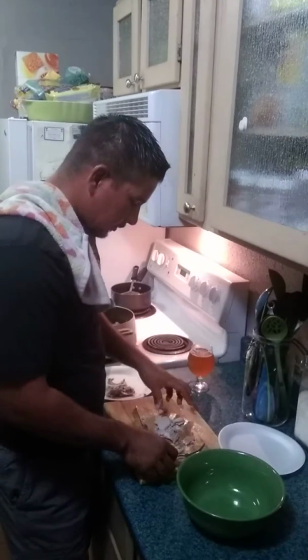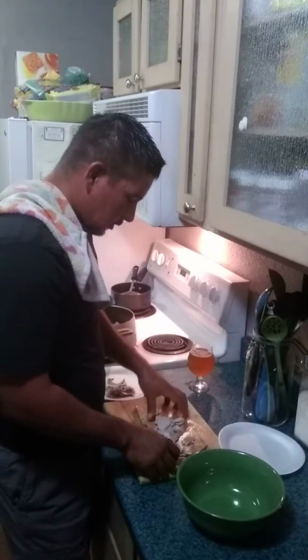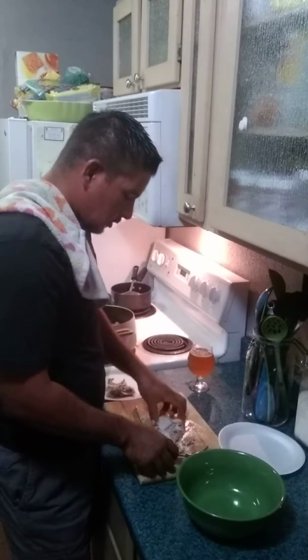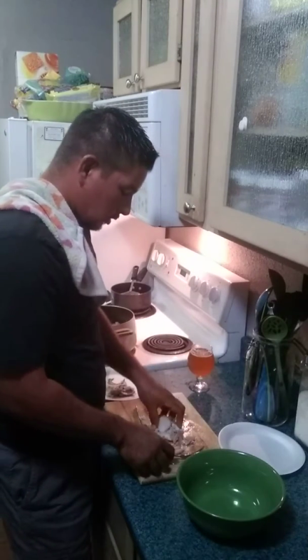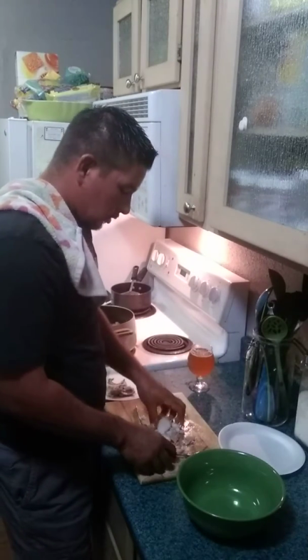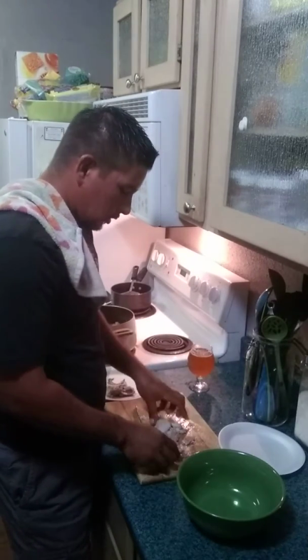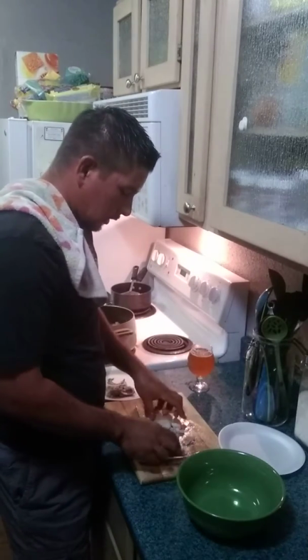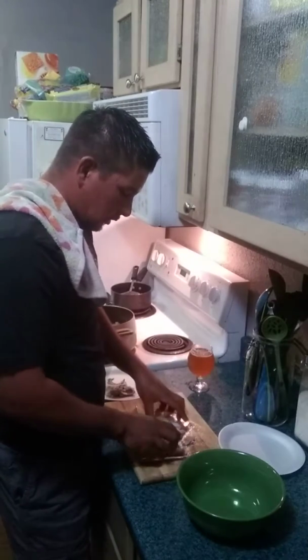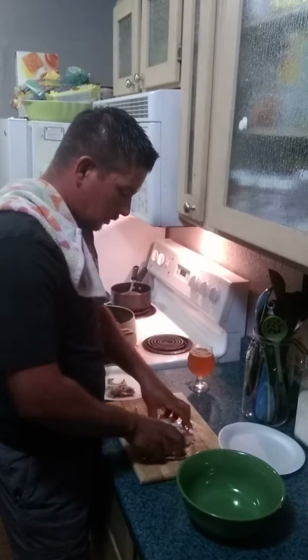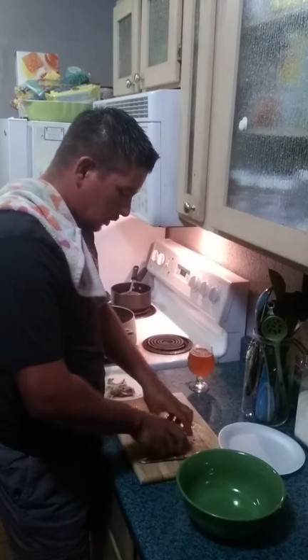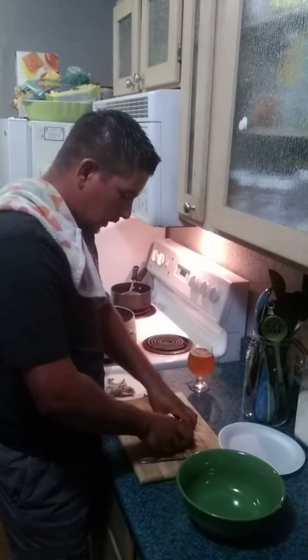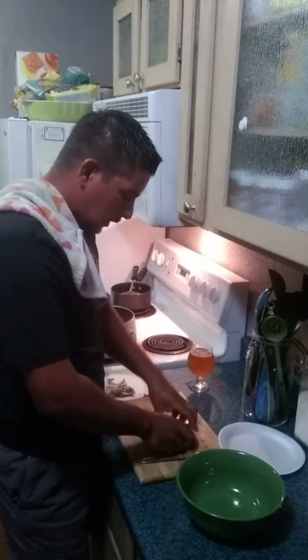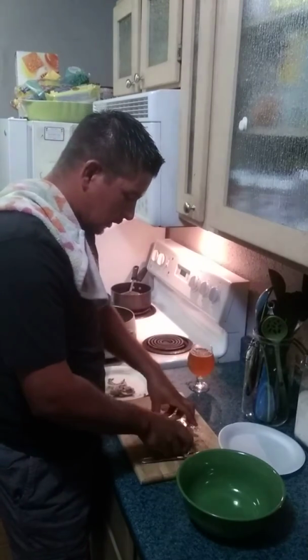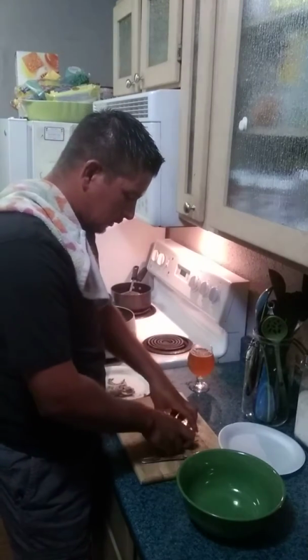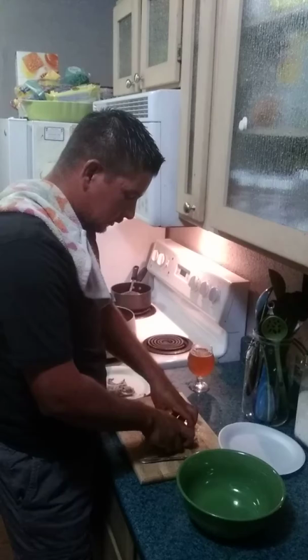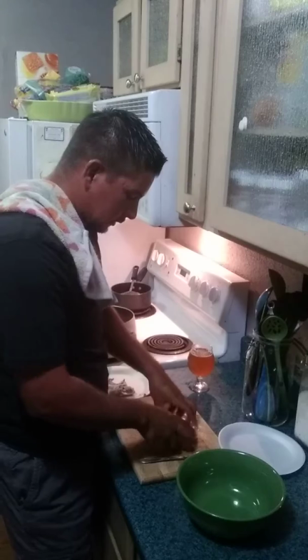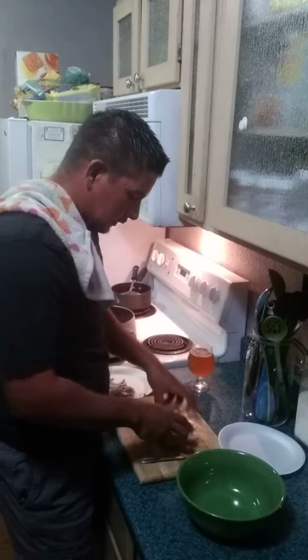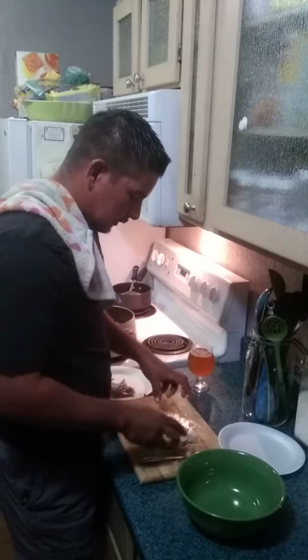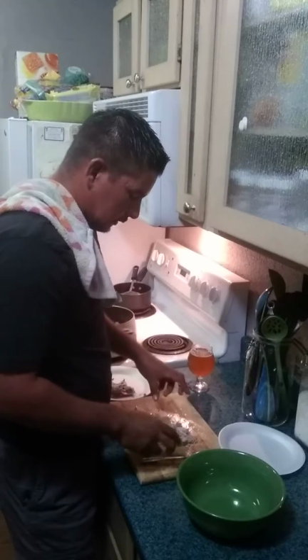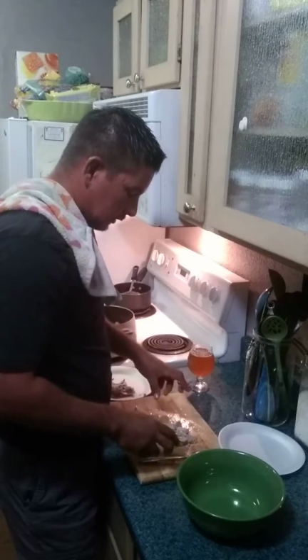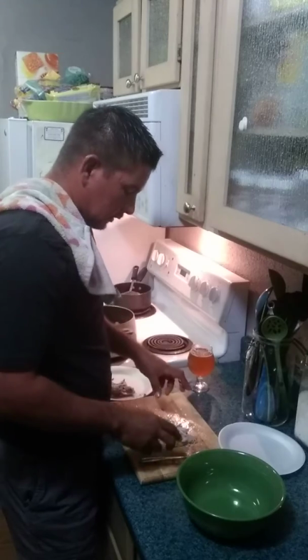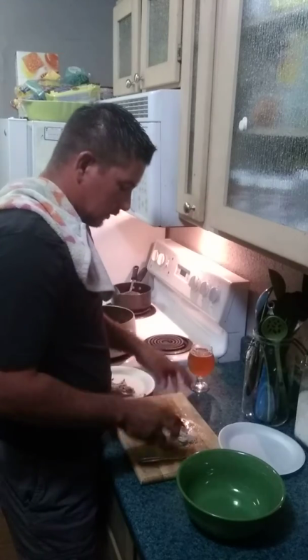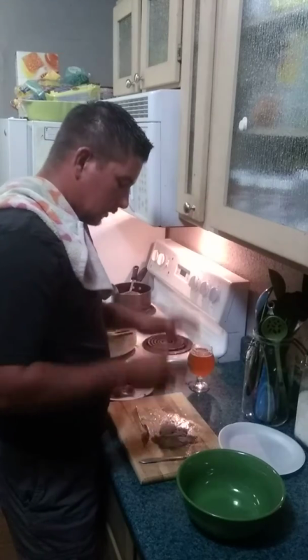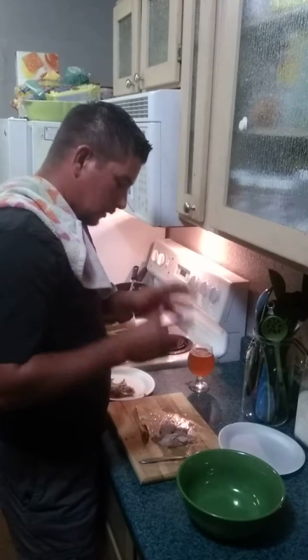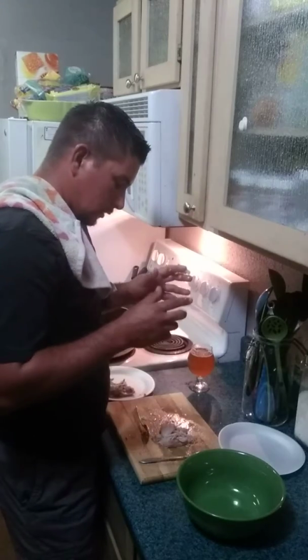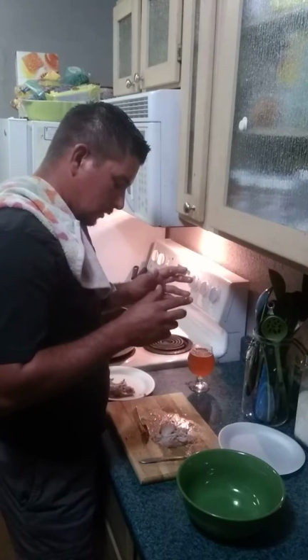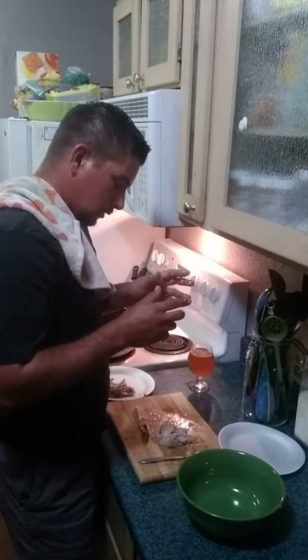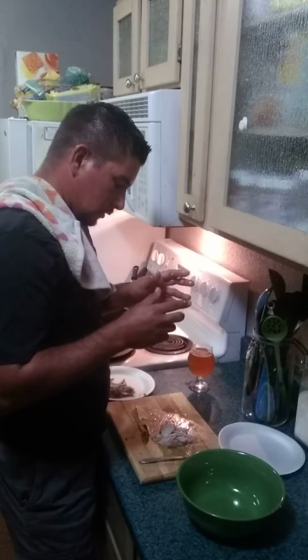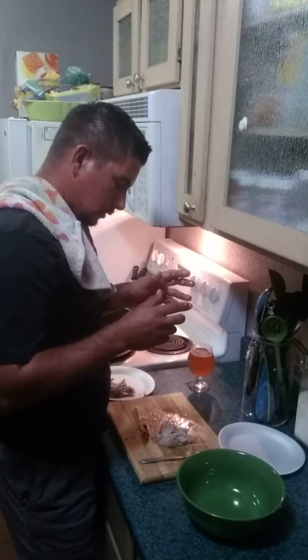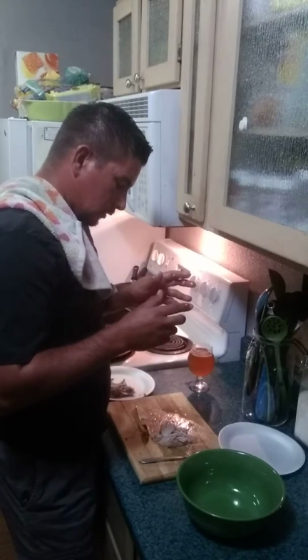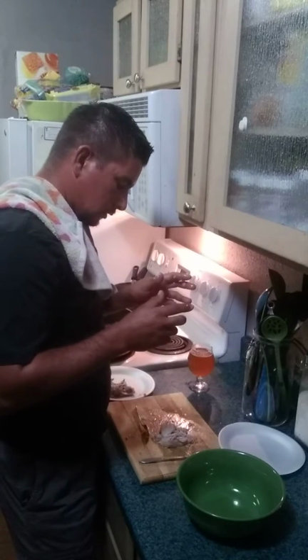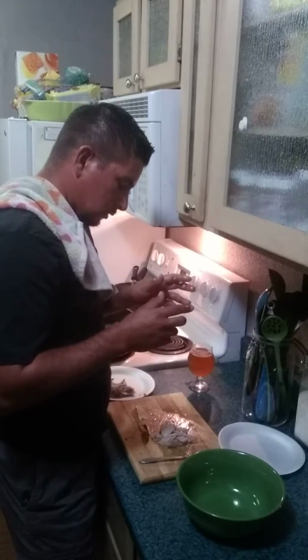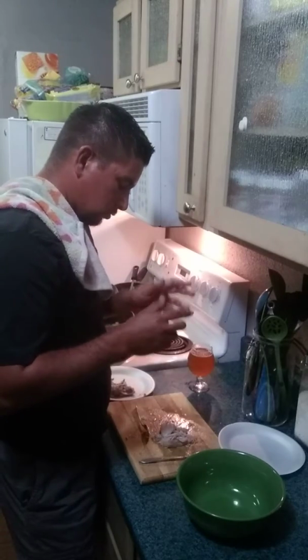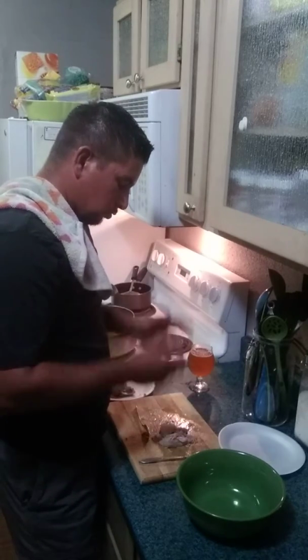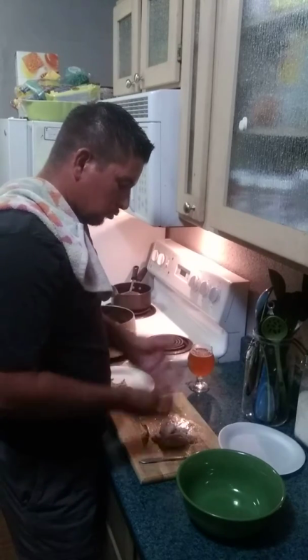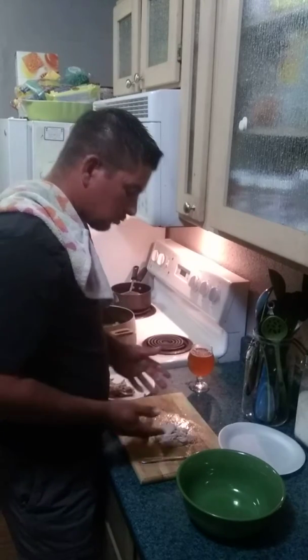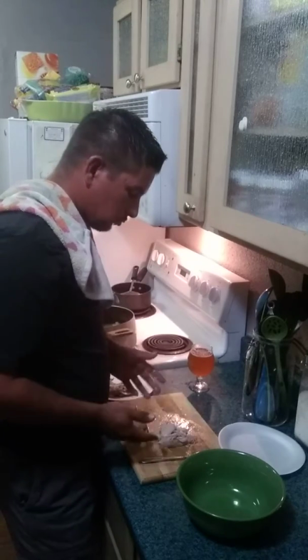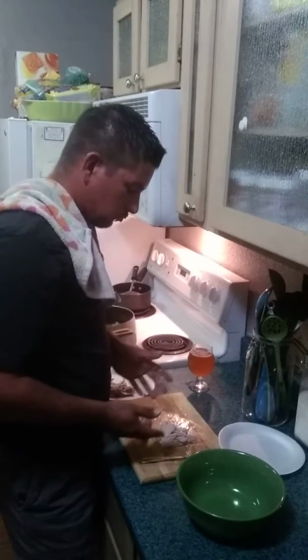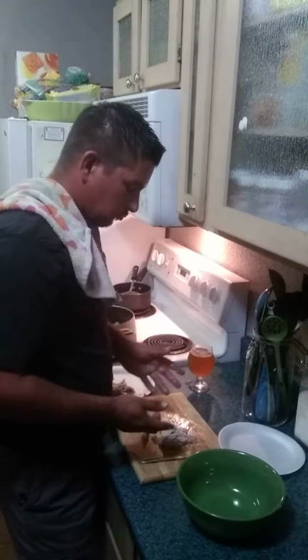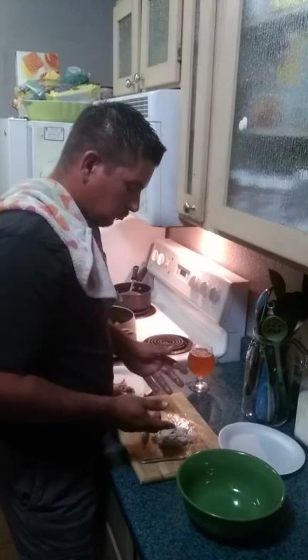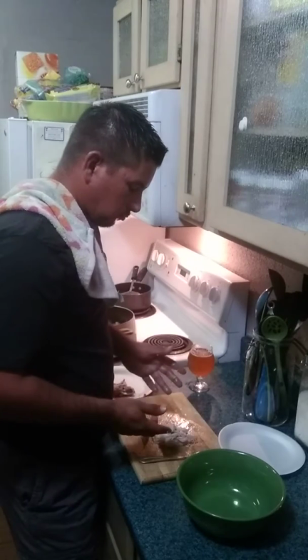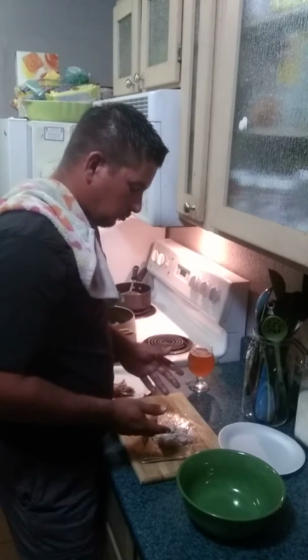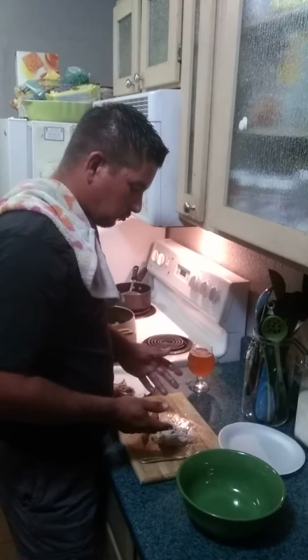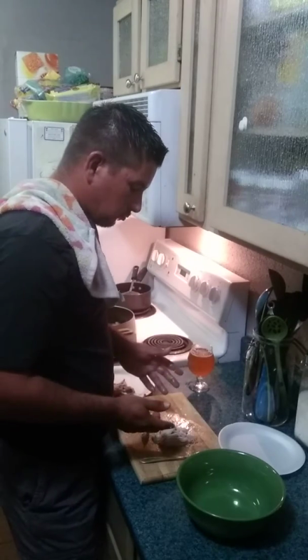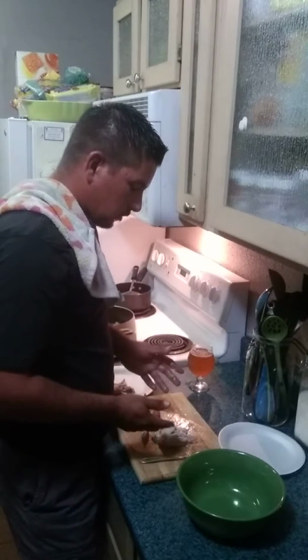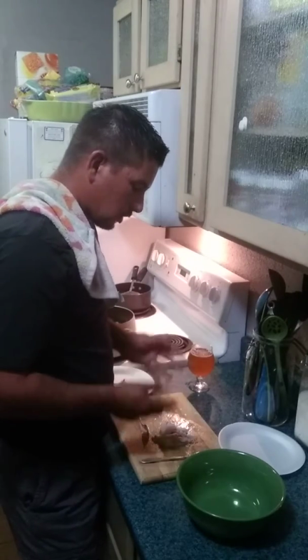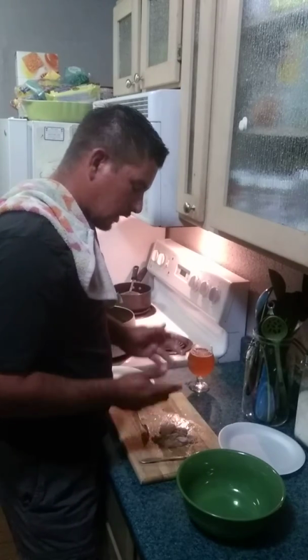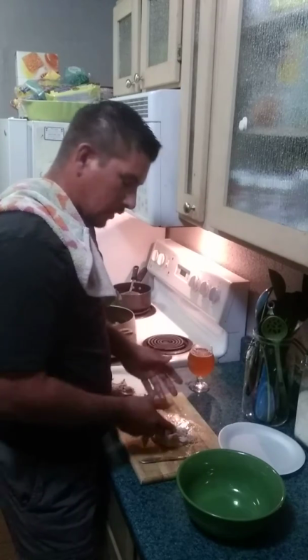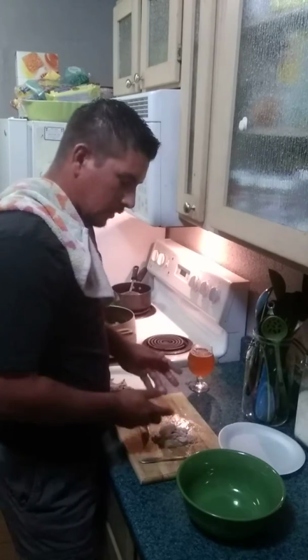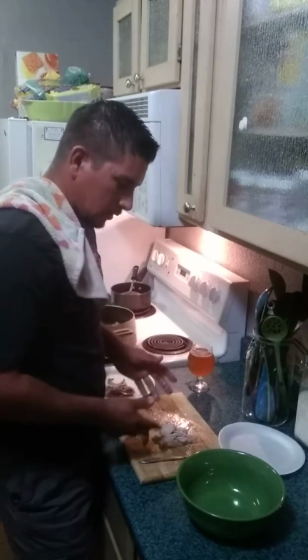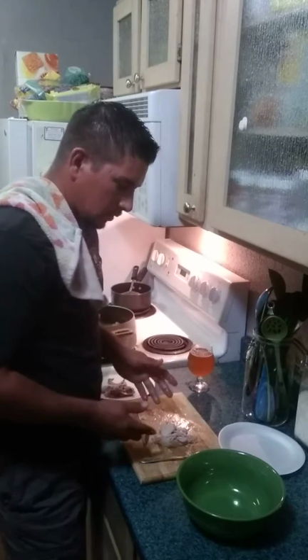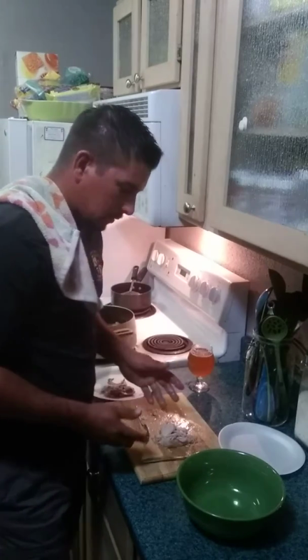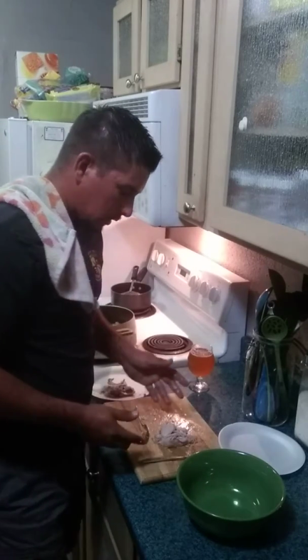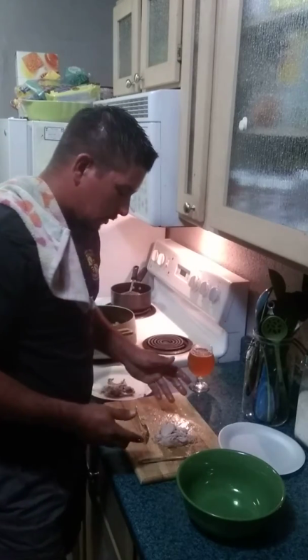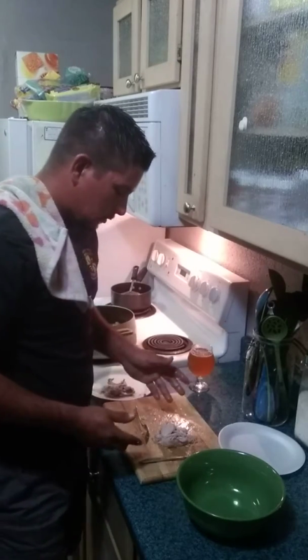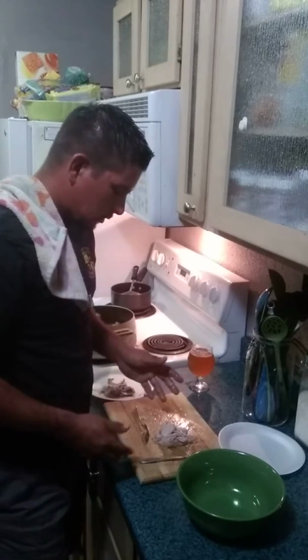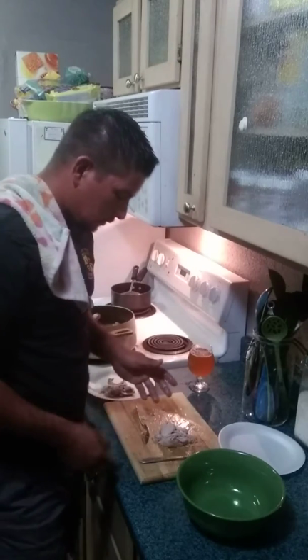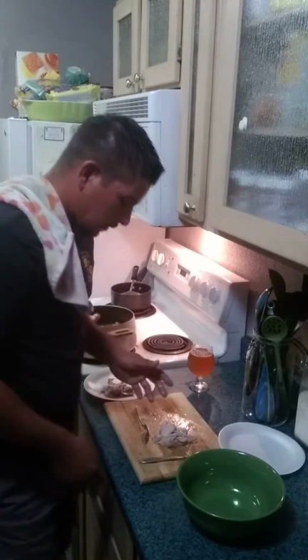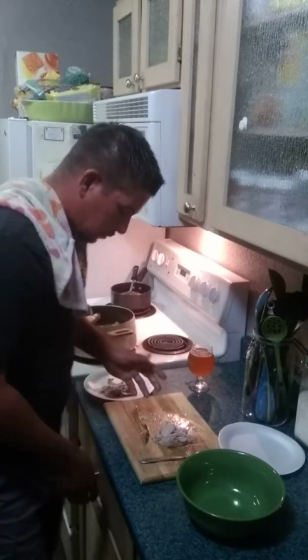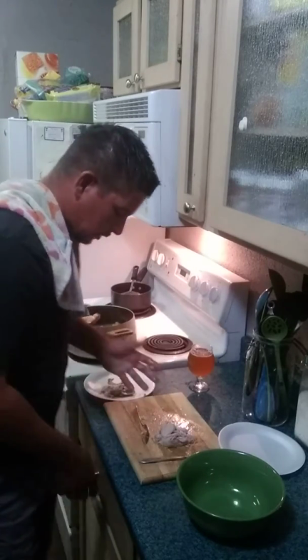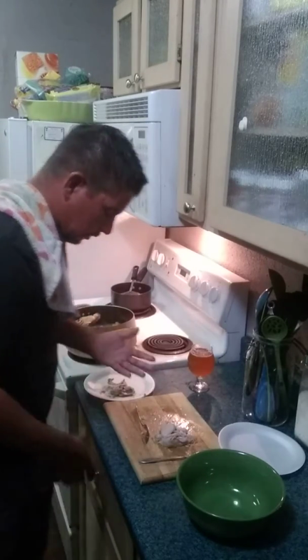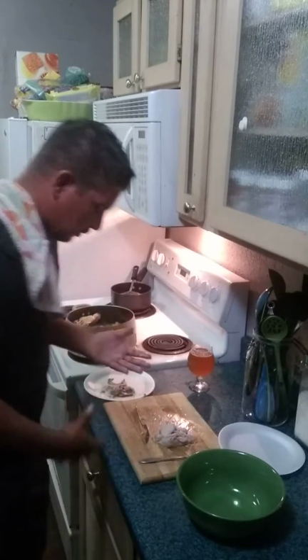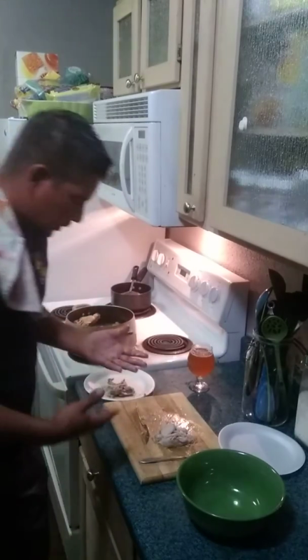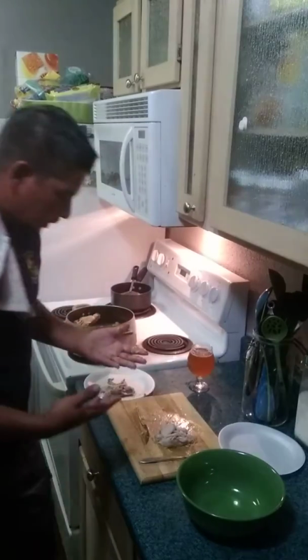So you get all your chicken. Should I cut it up now? We are going to put it all together.